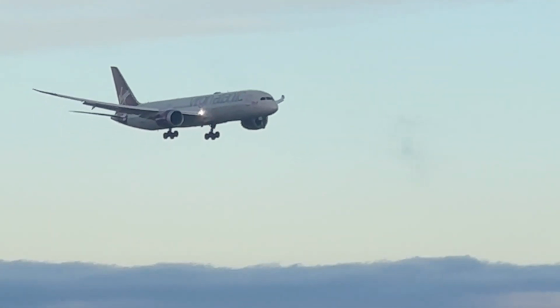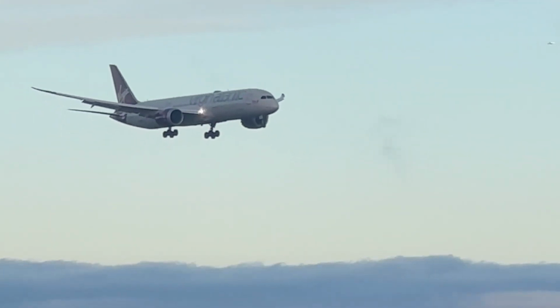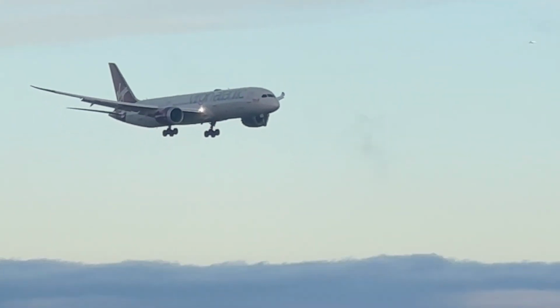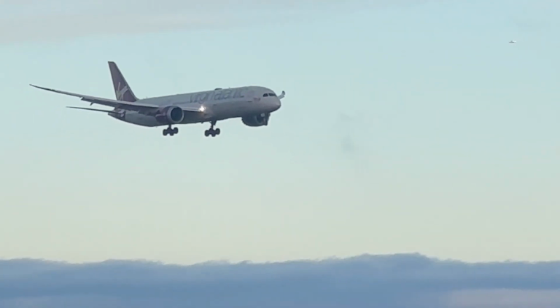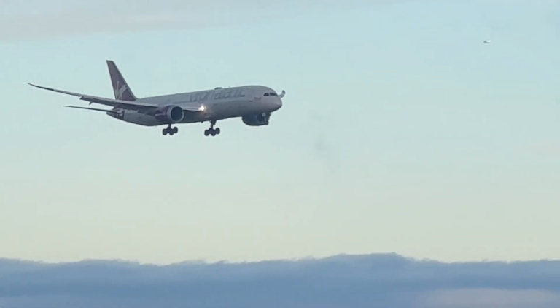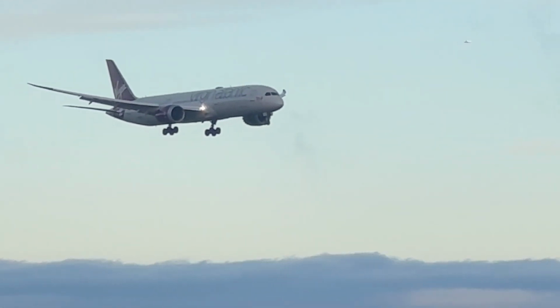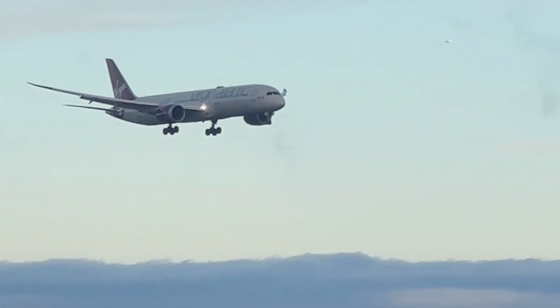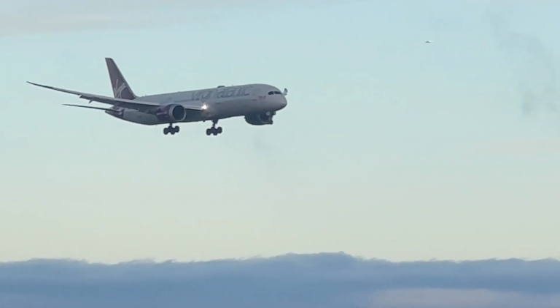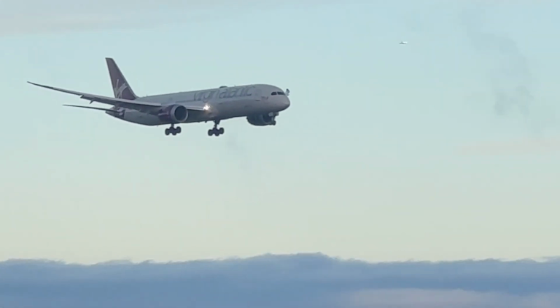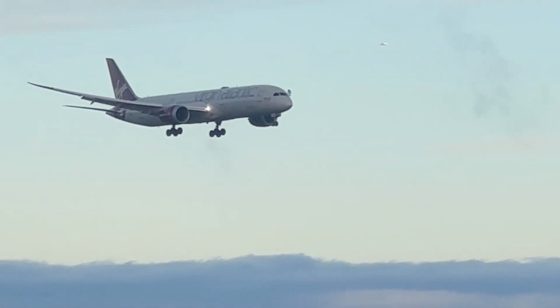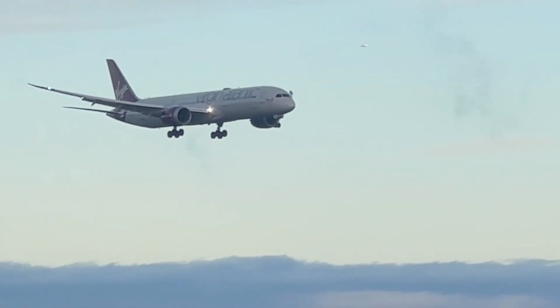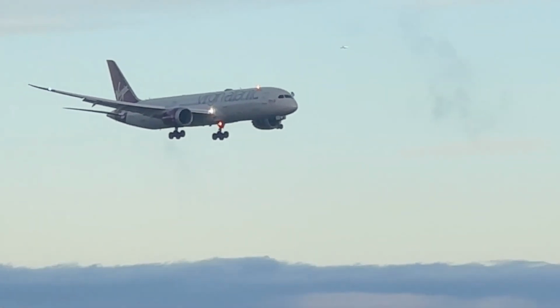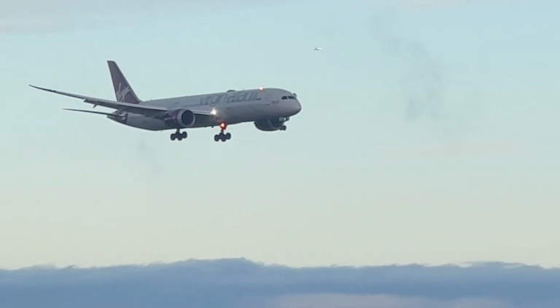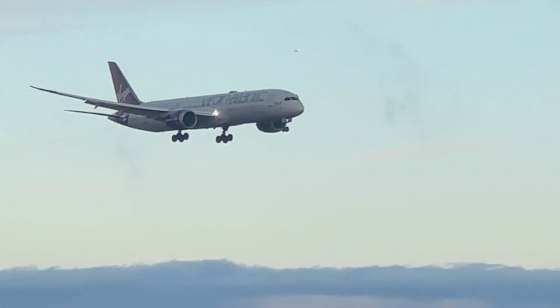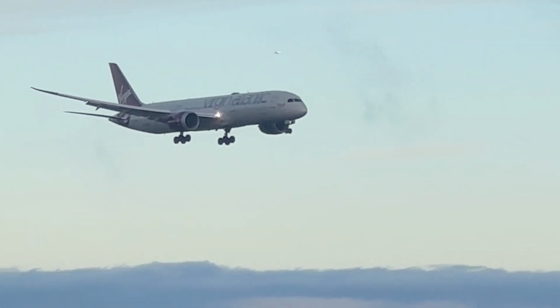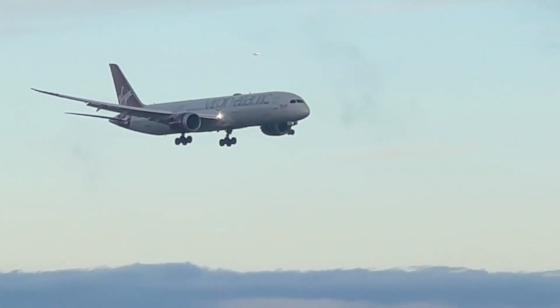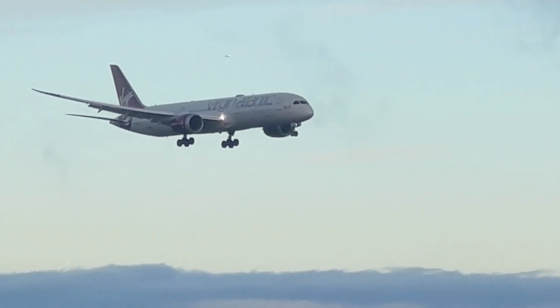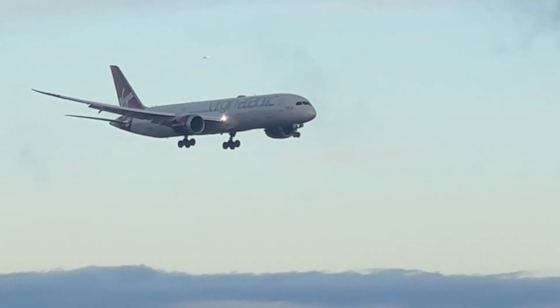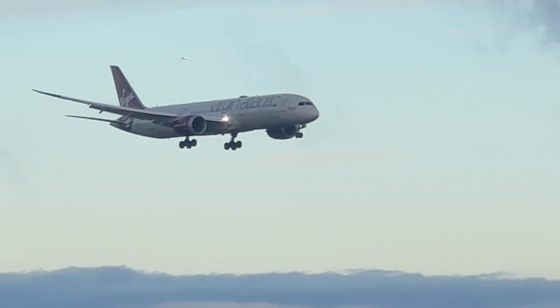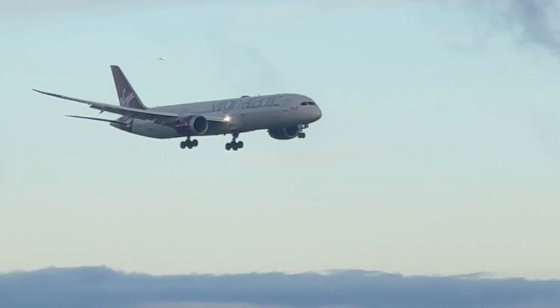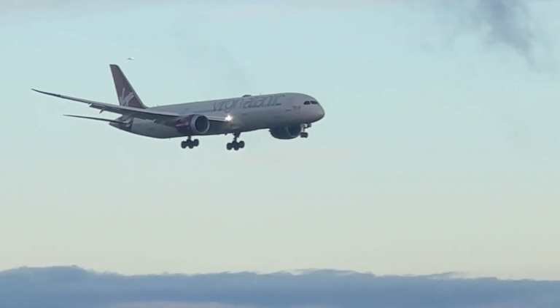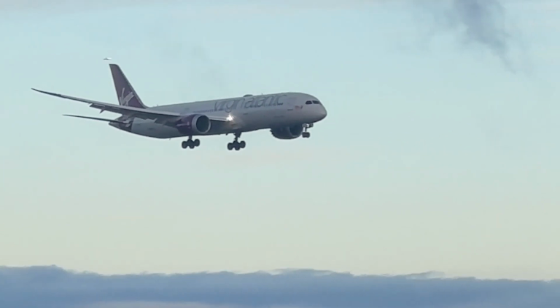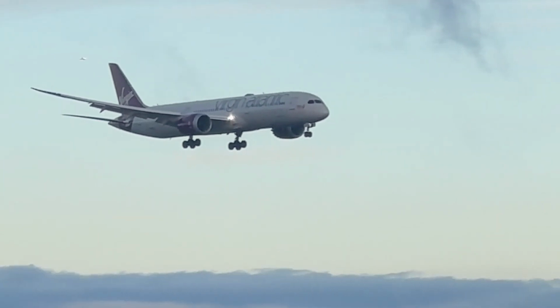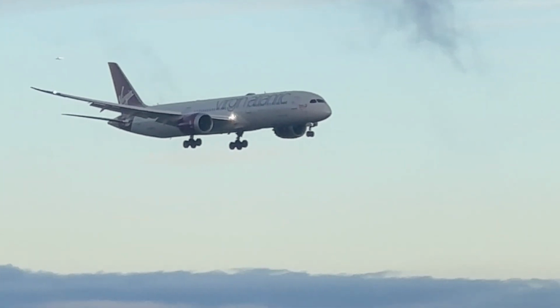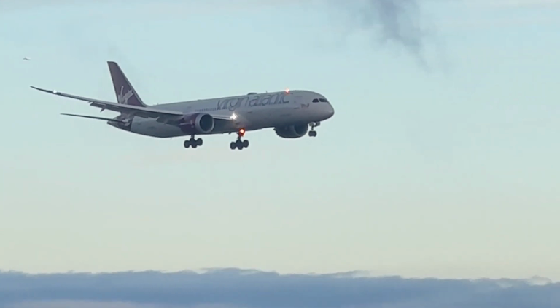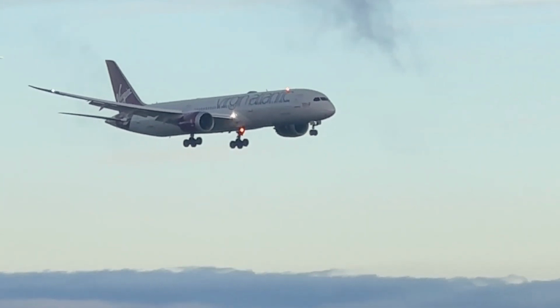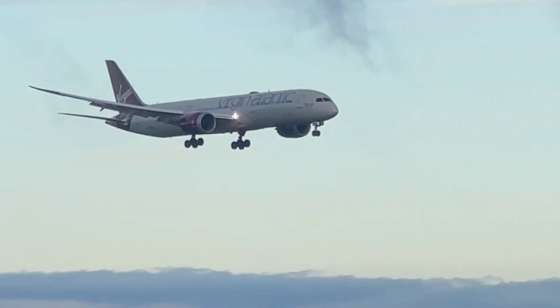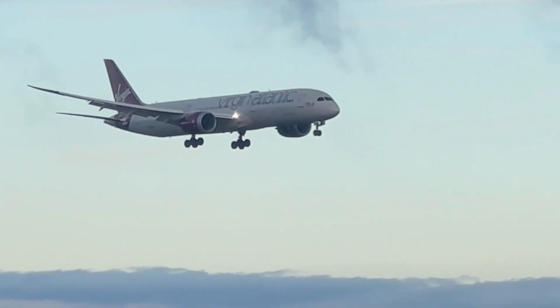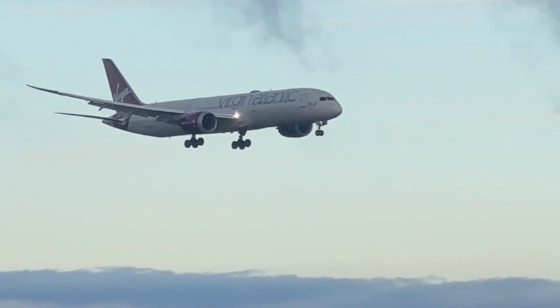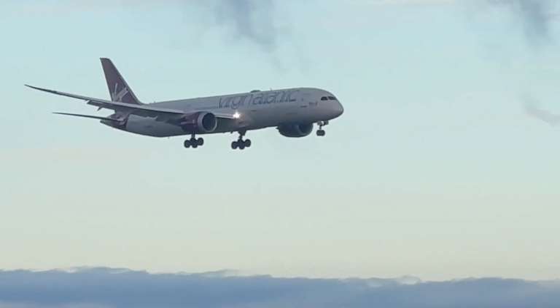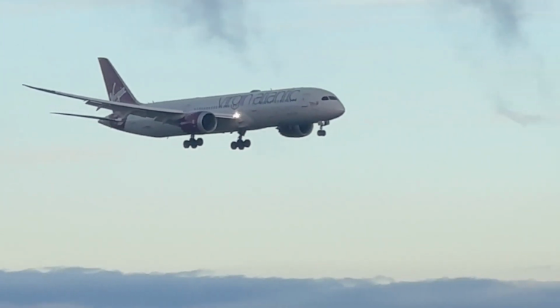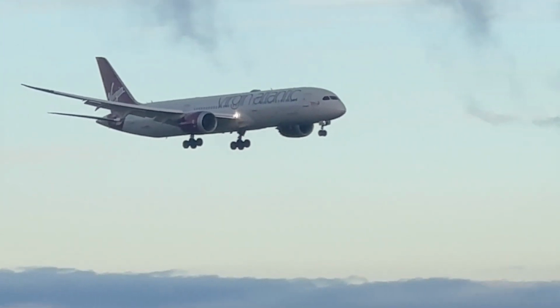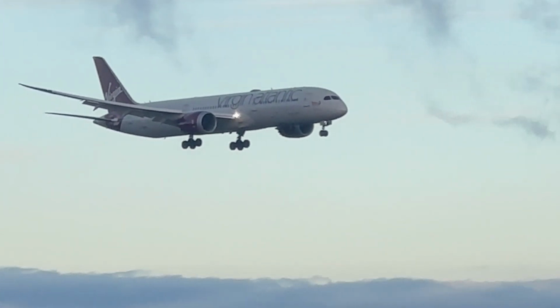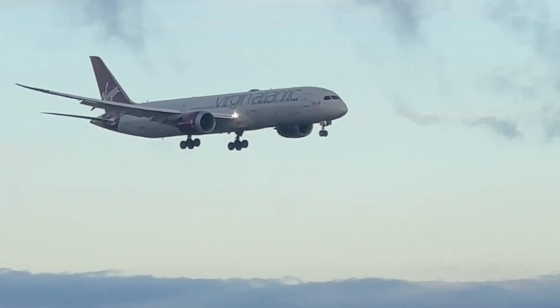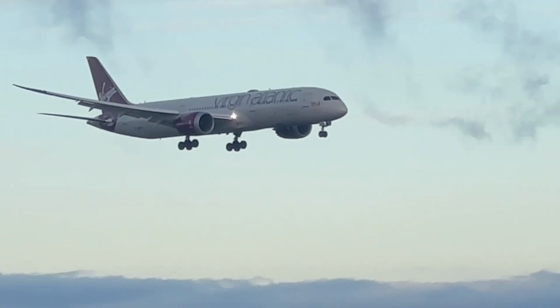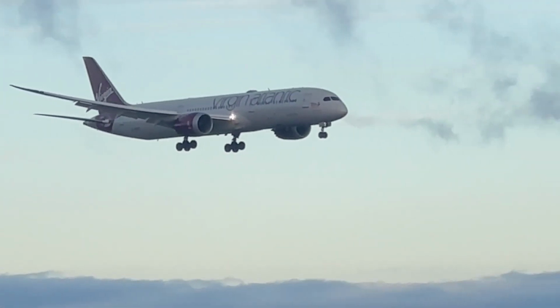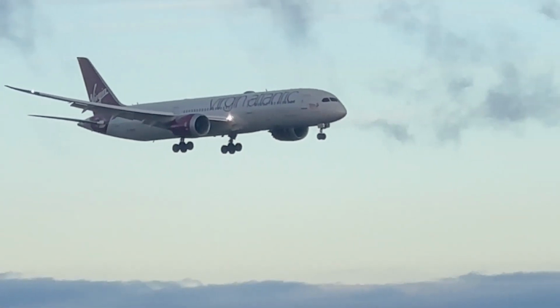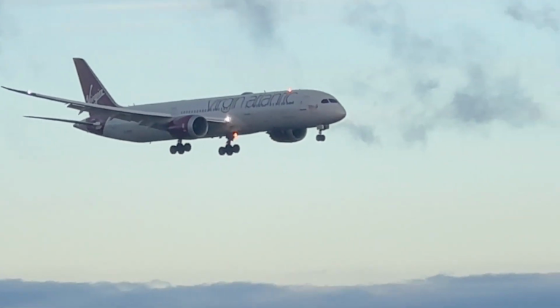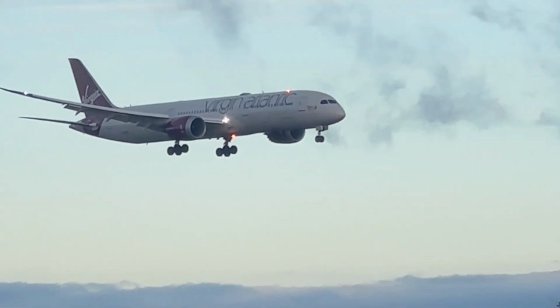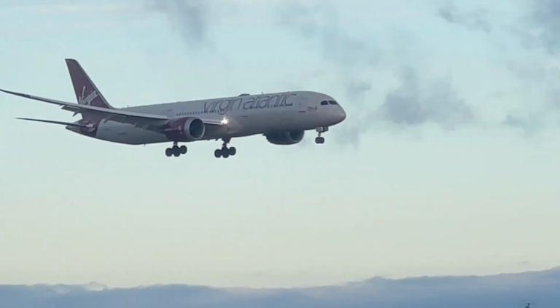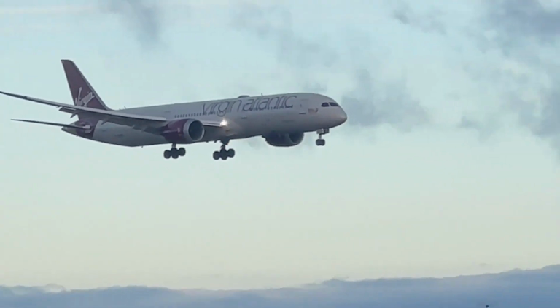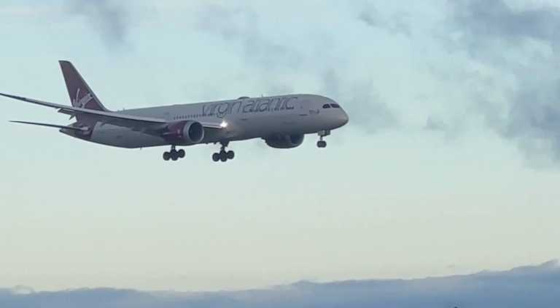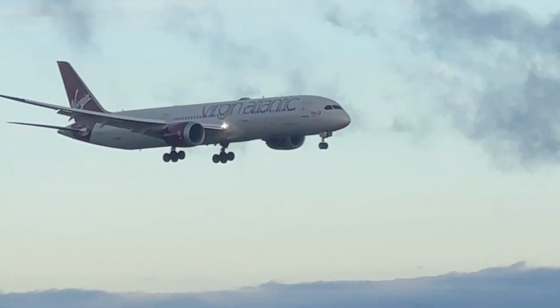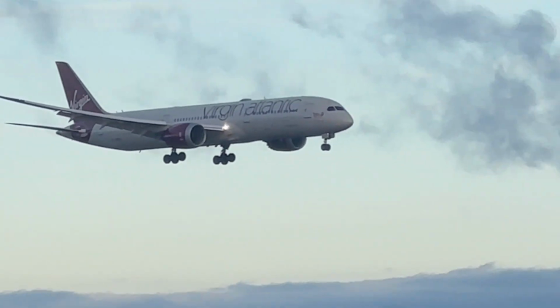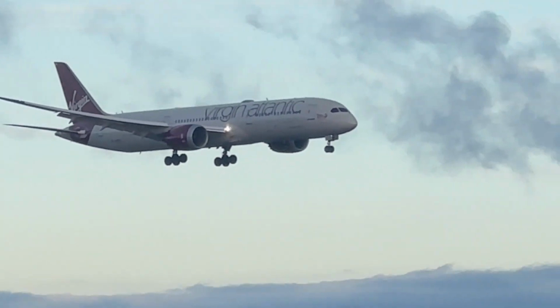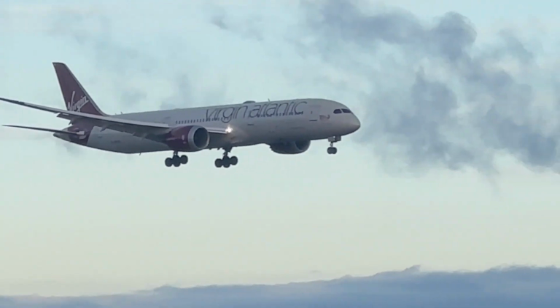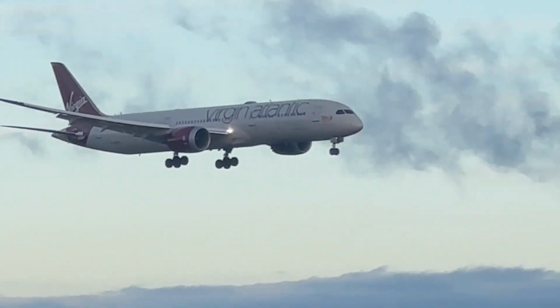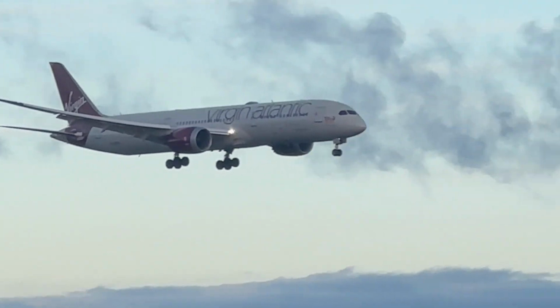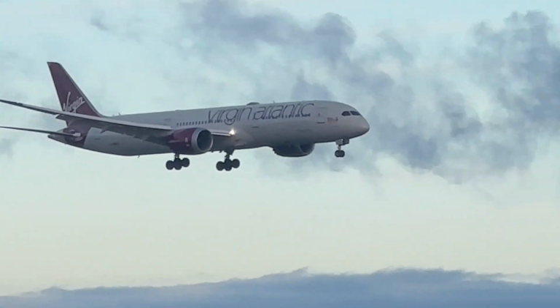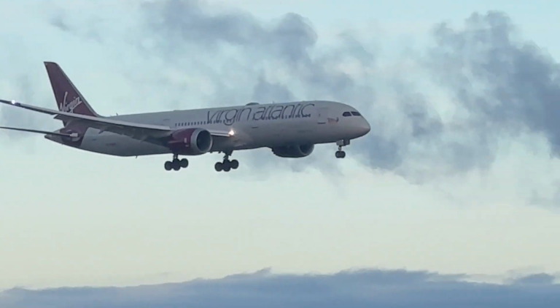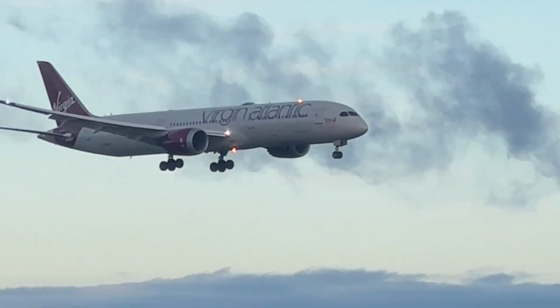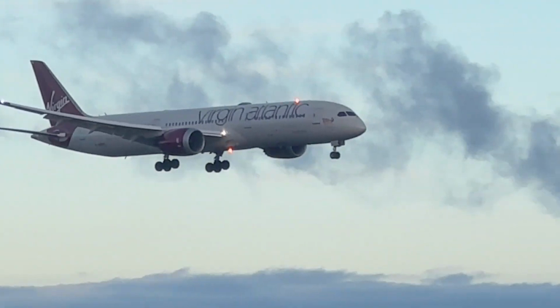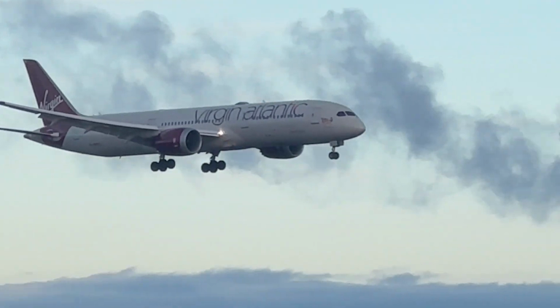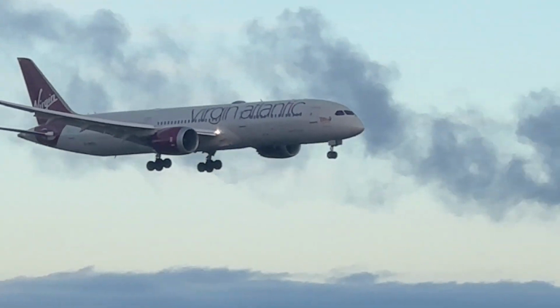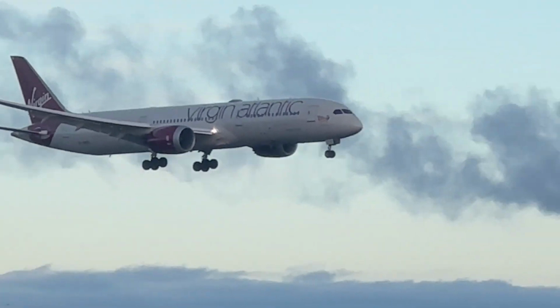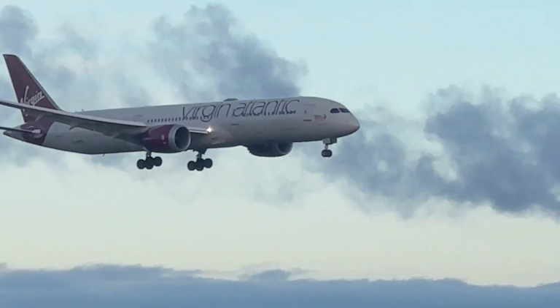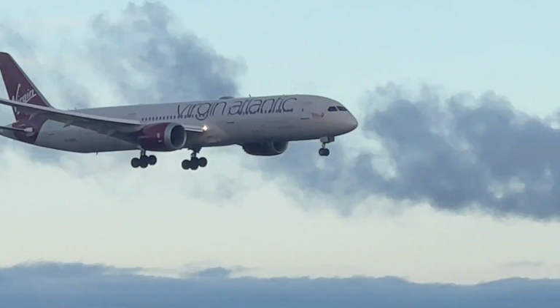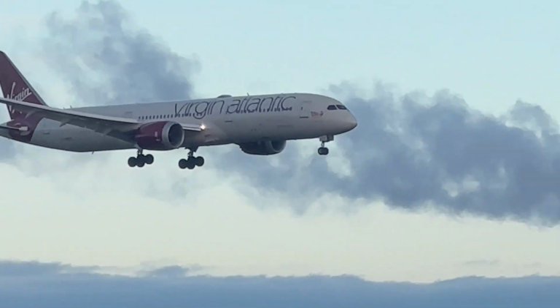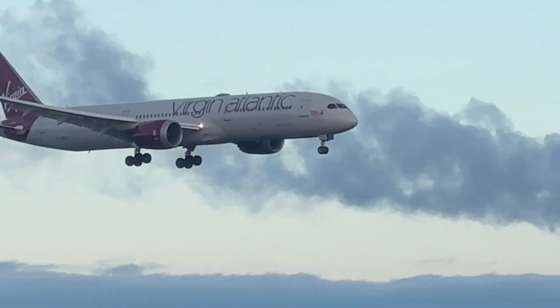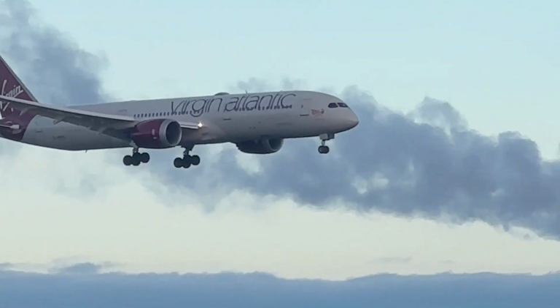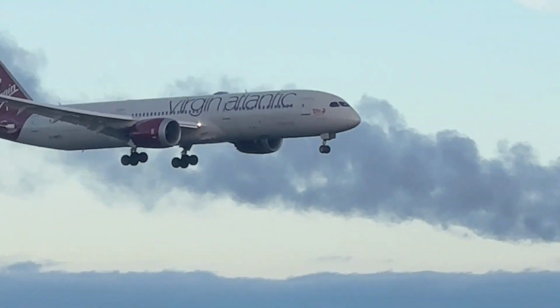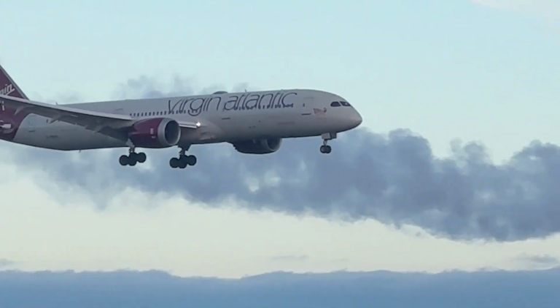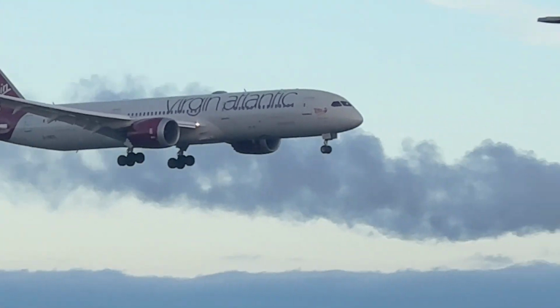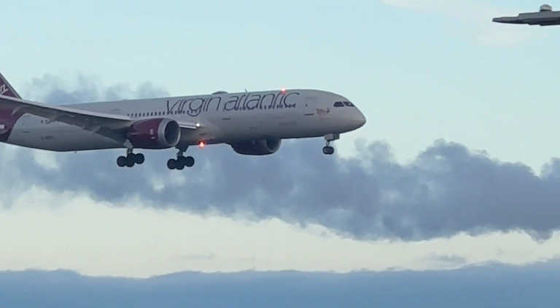Virgin Atlantic's 787-9, and that's been in the air for nine hours, coming in from Delhi.